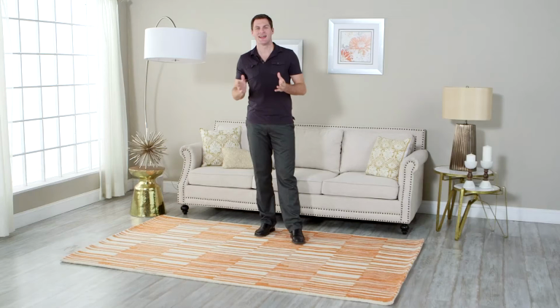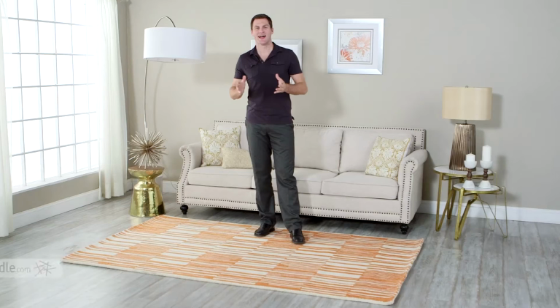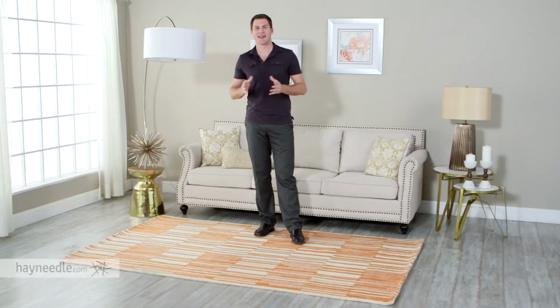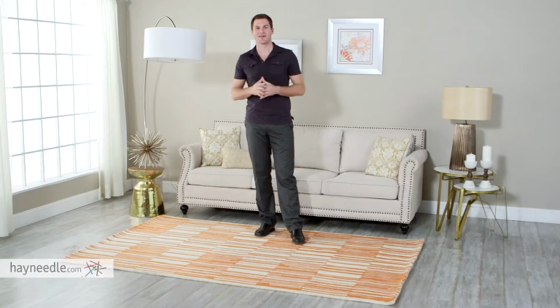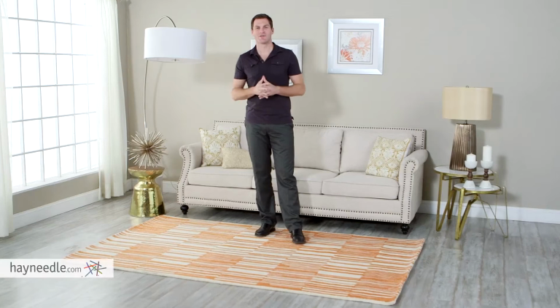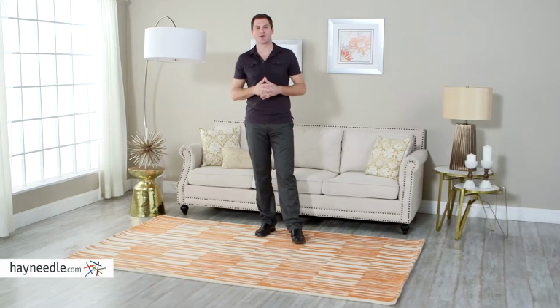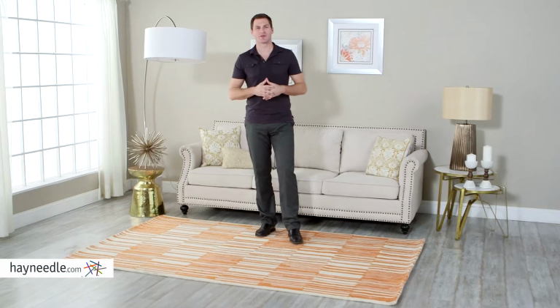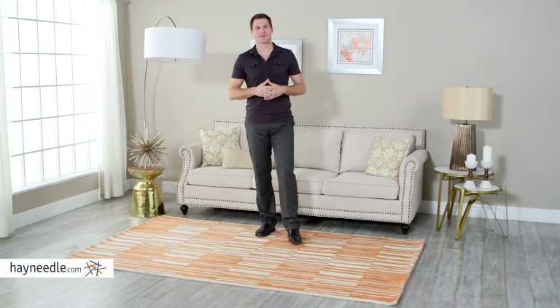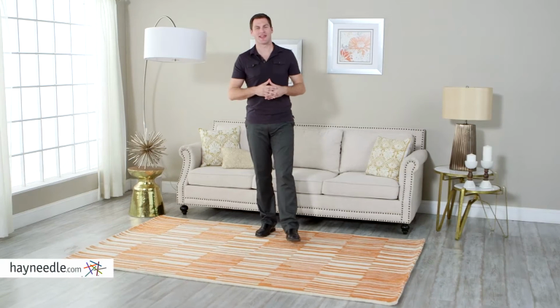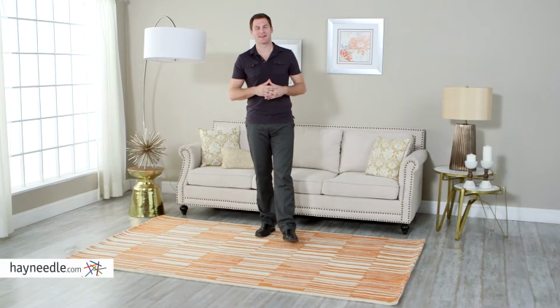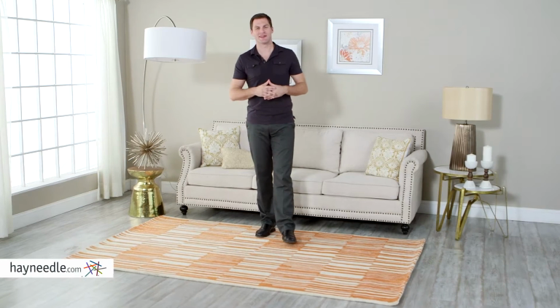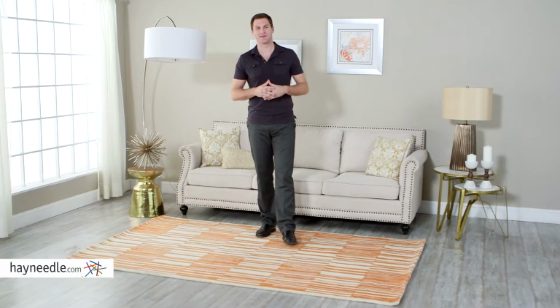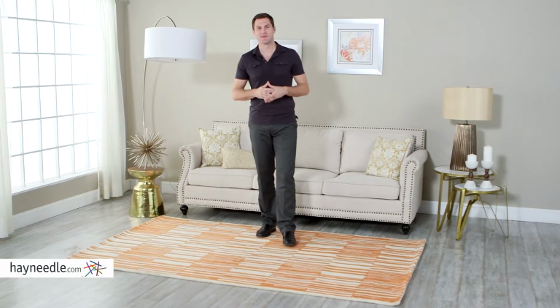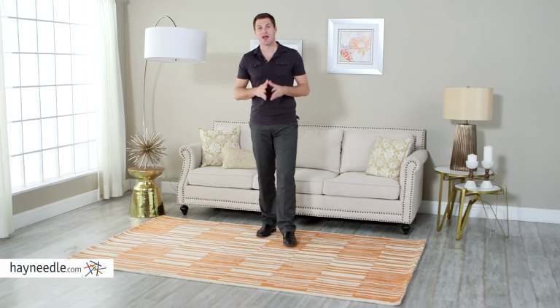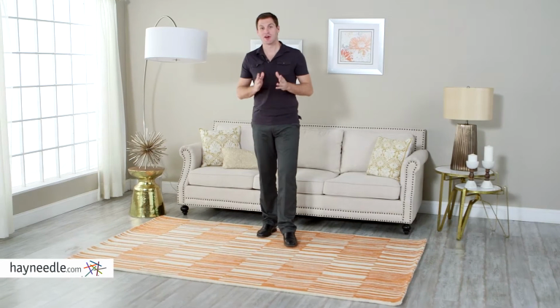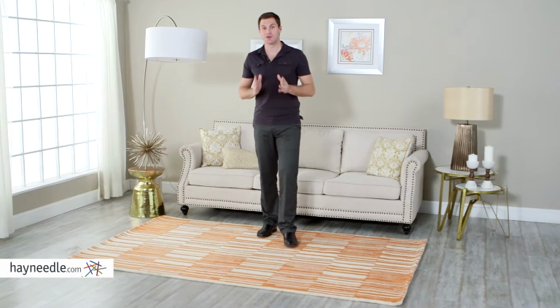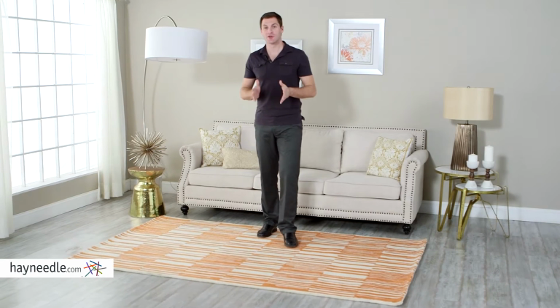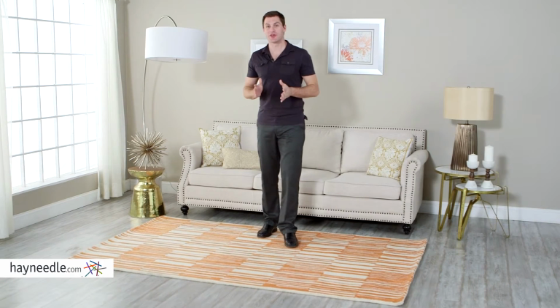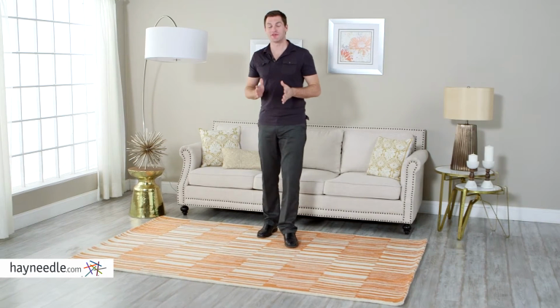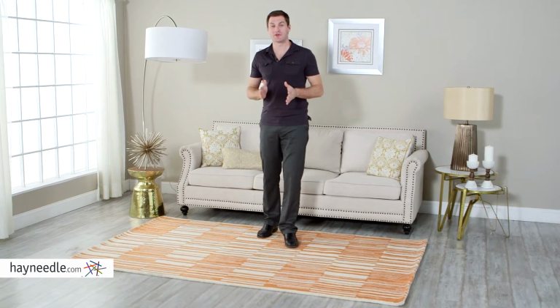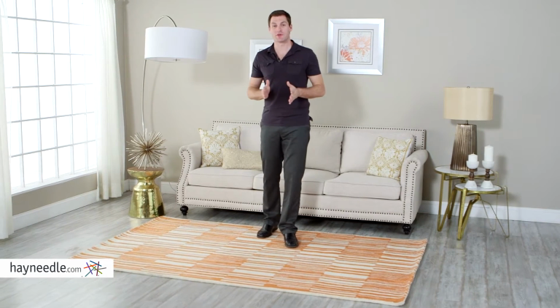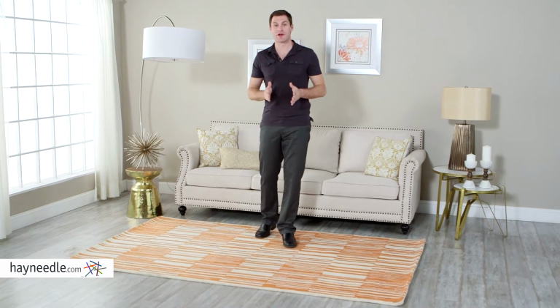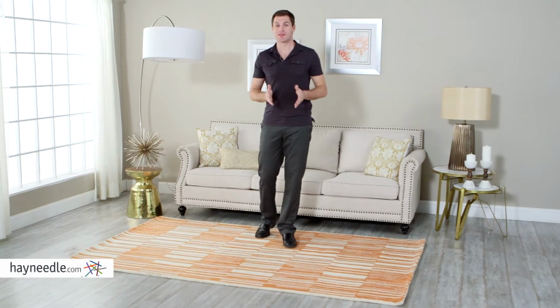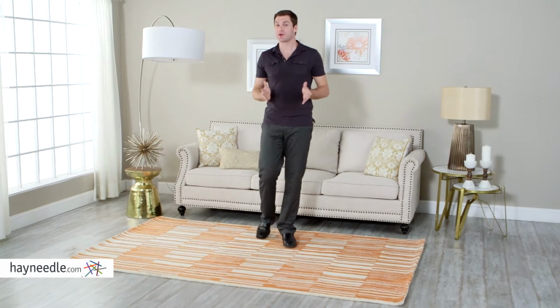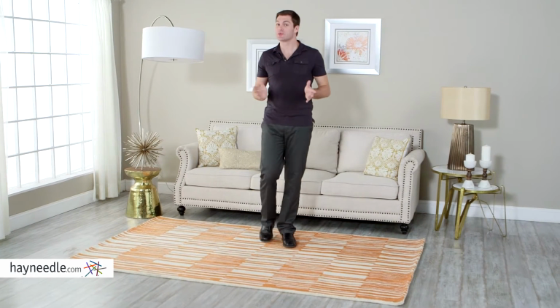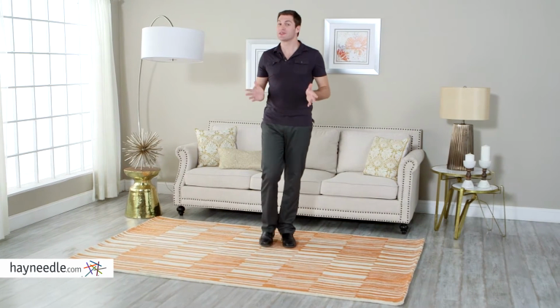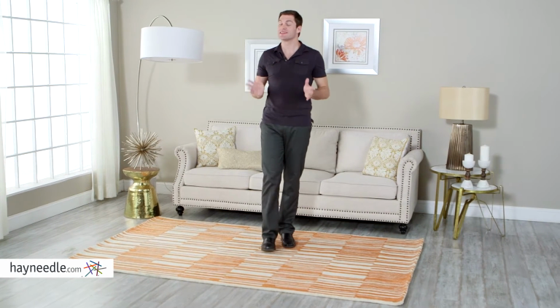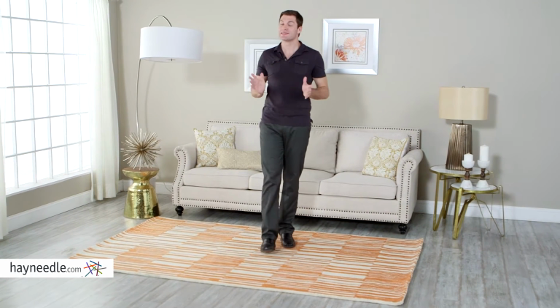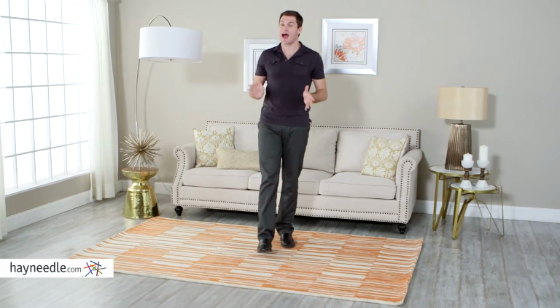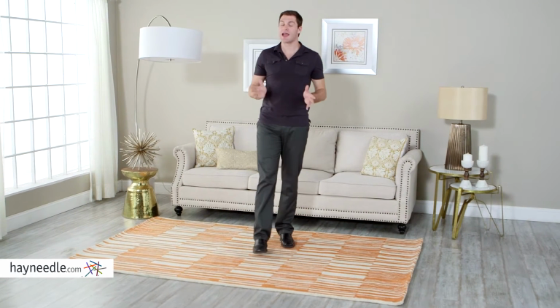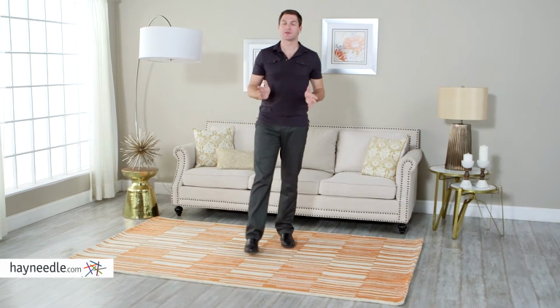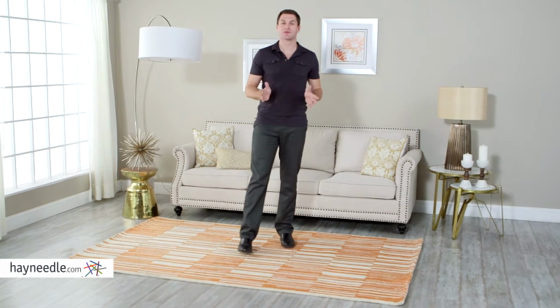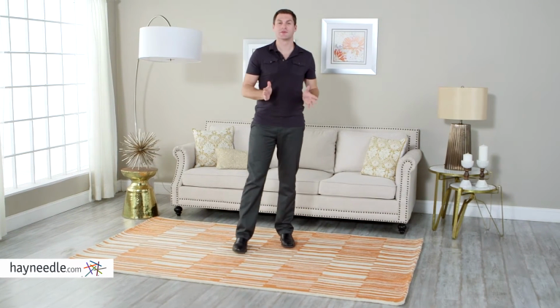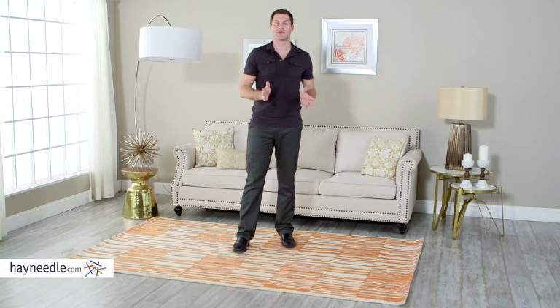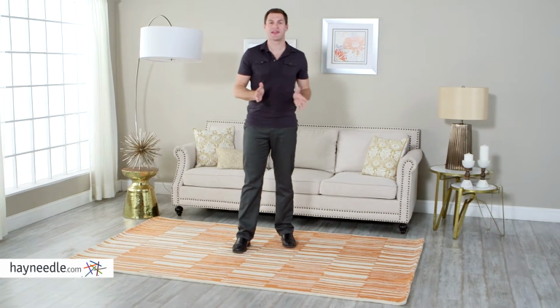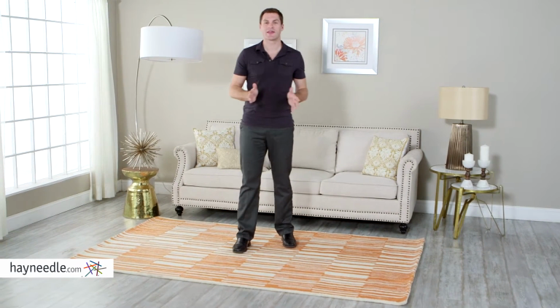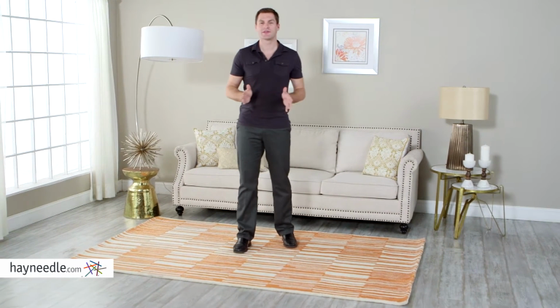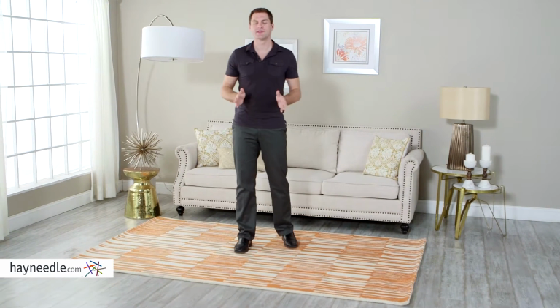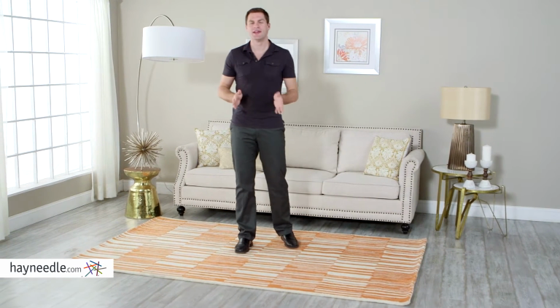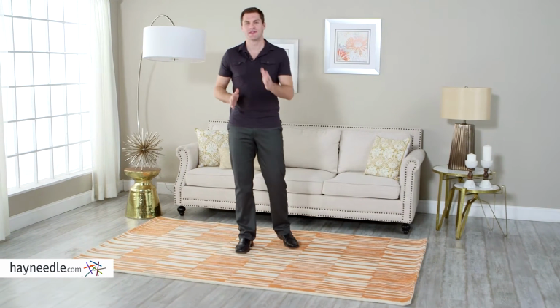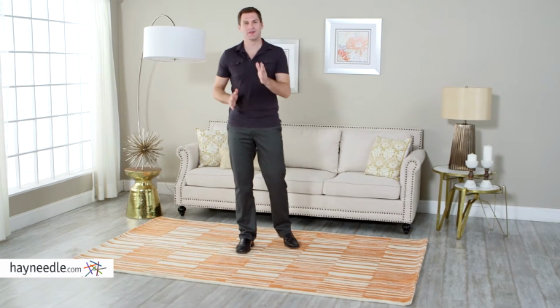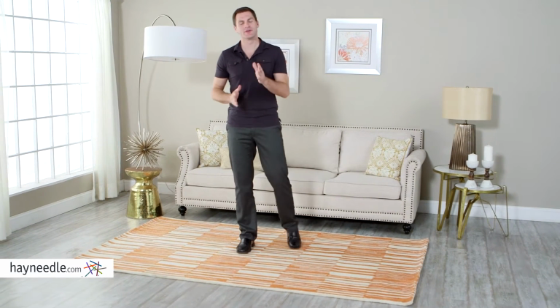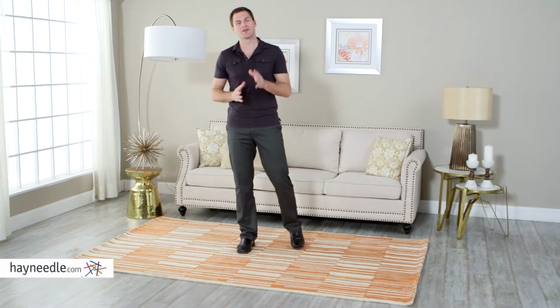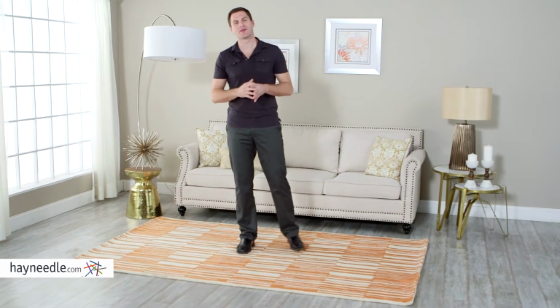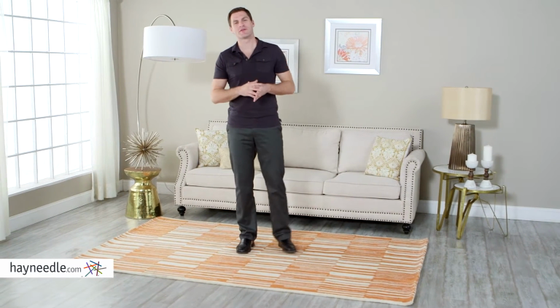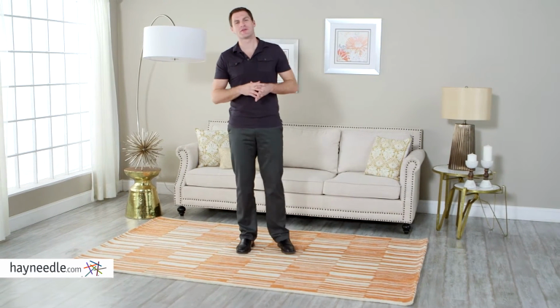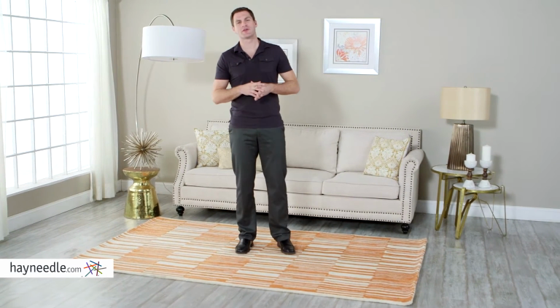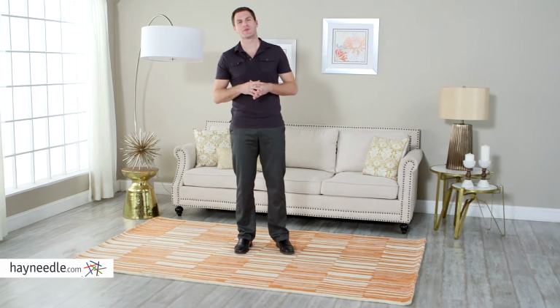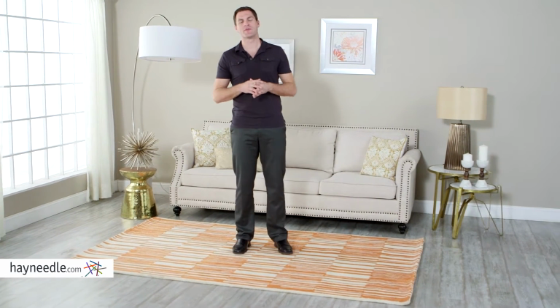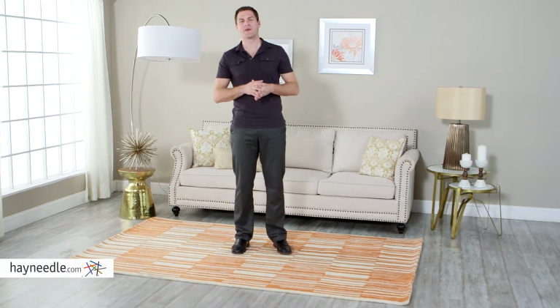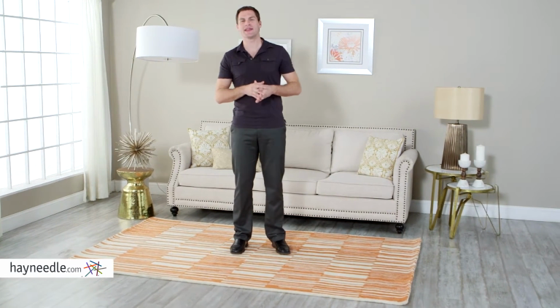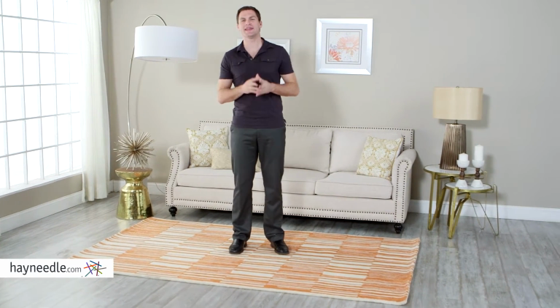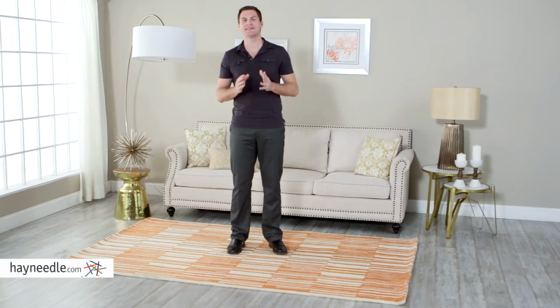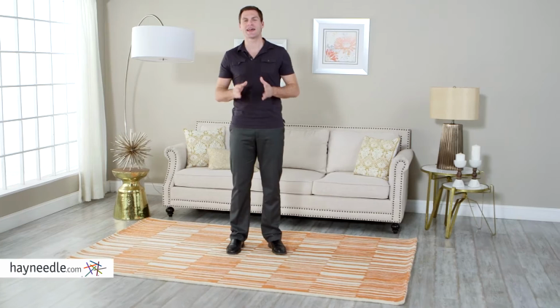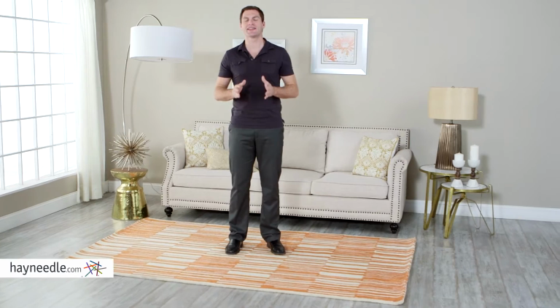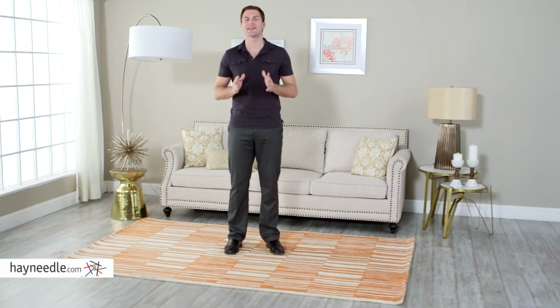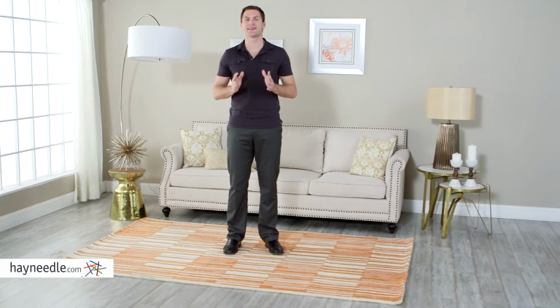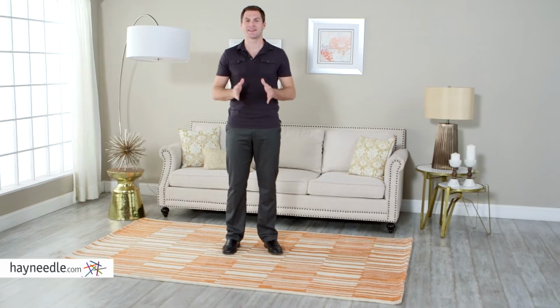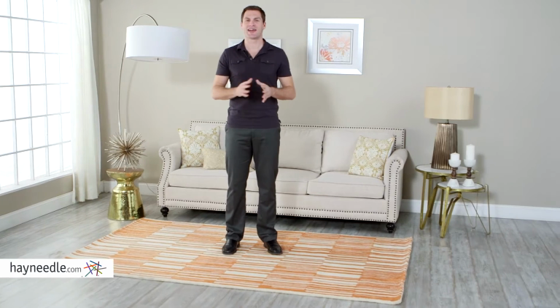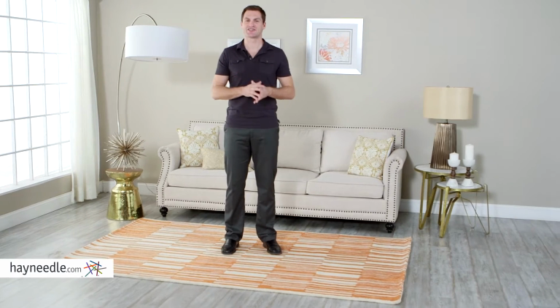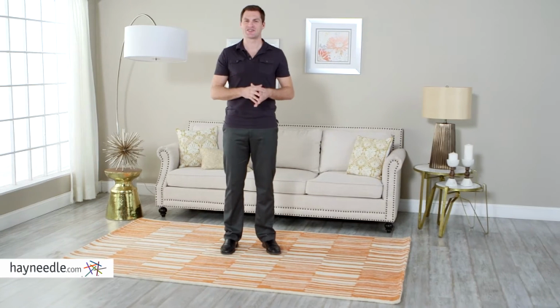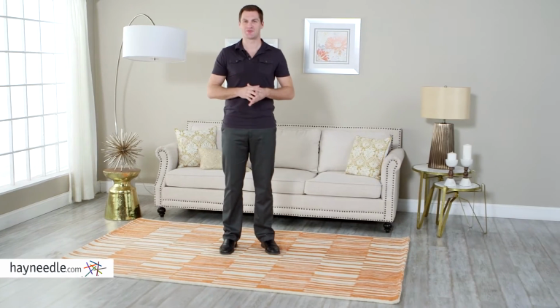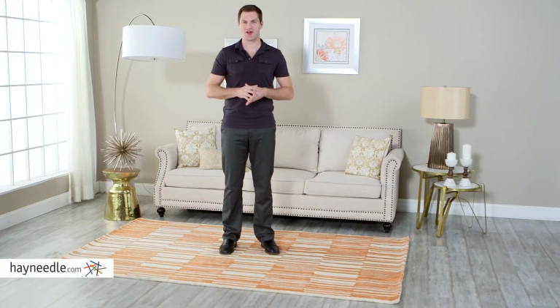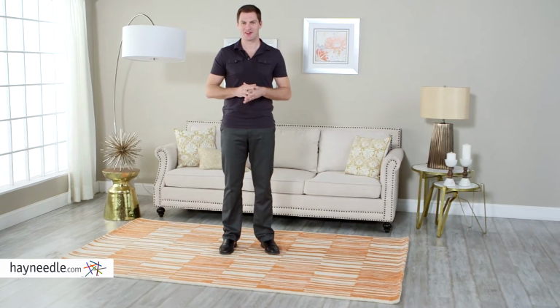Hi, I'm Mark with Hey Needle. Are you looking for a rug that will really tie the room together? Then you're looking for the Momeni Deli Collection Rug.